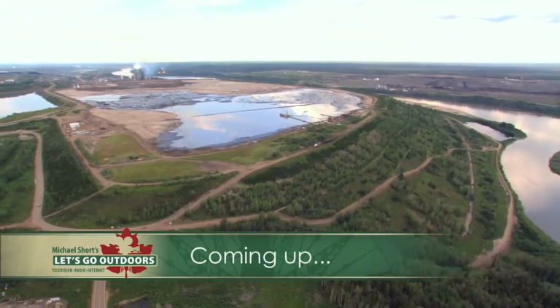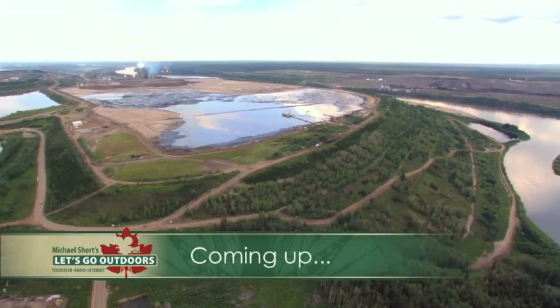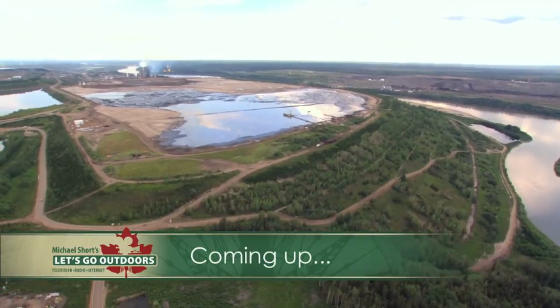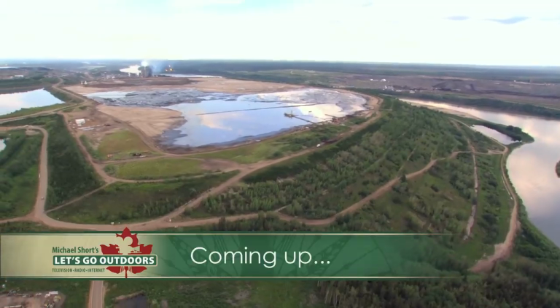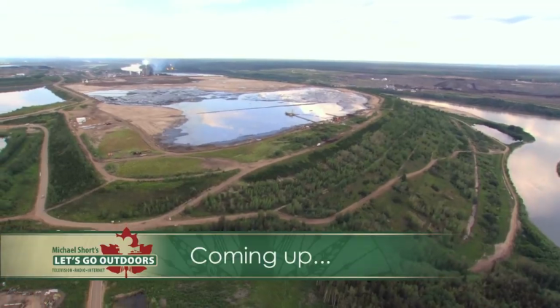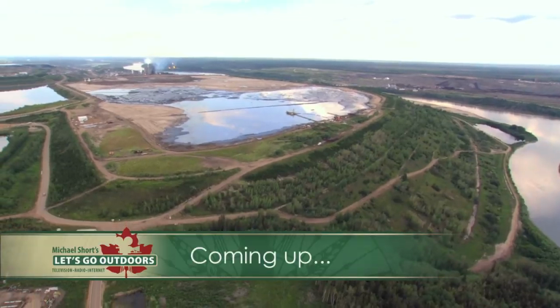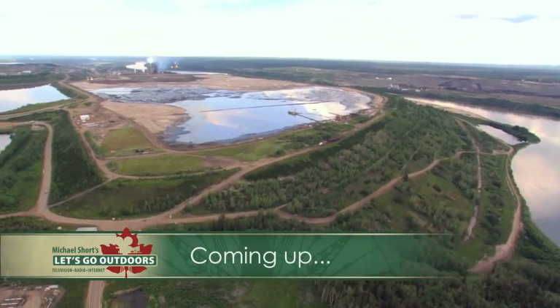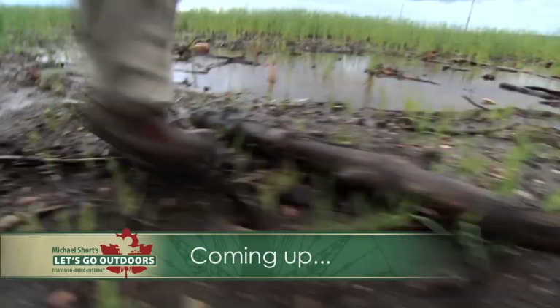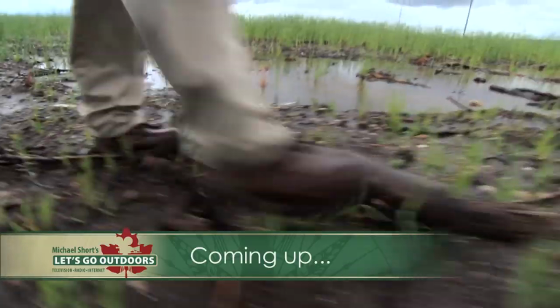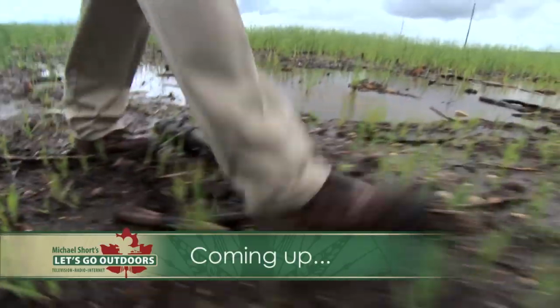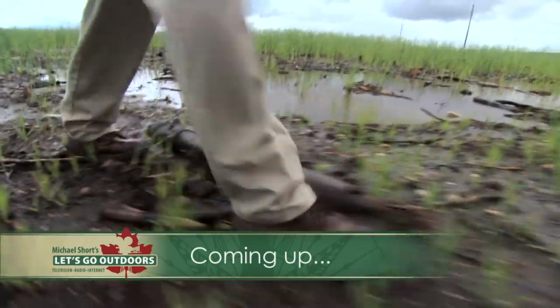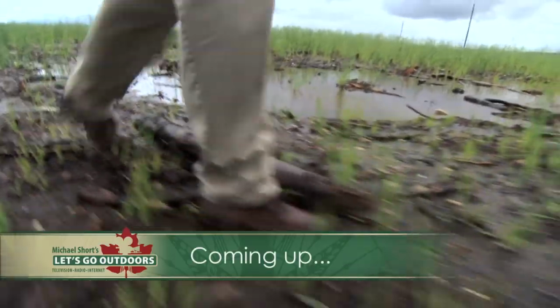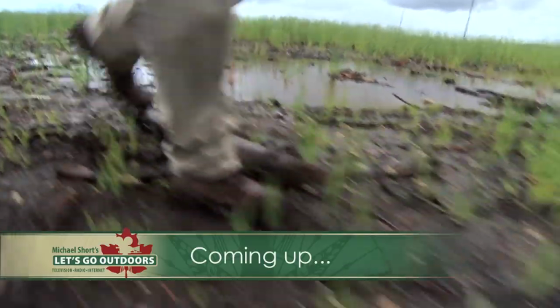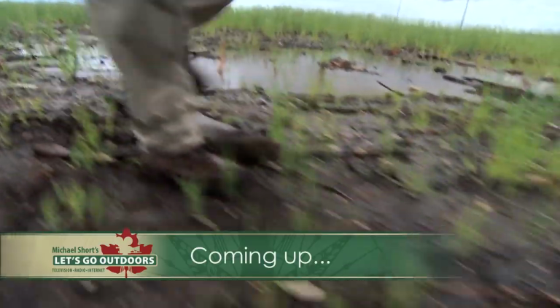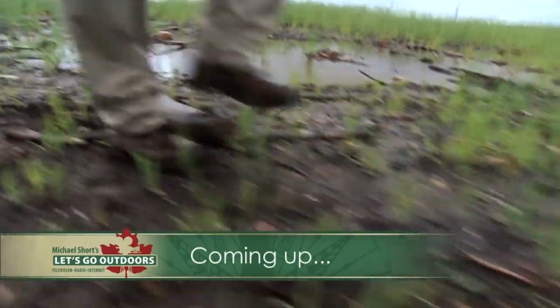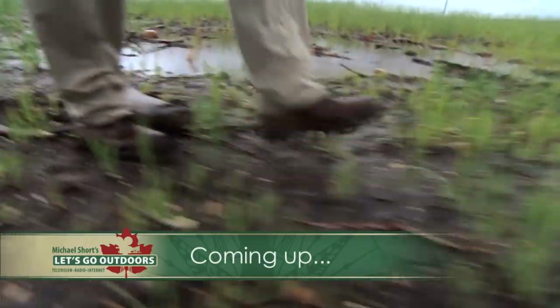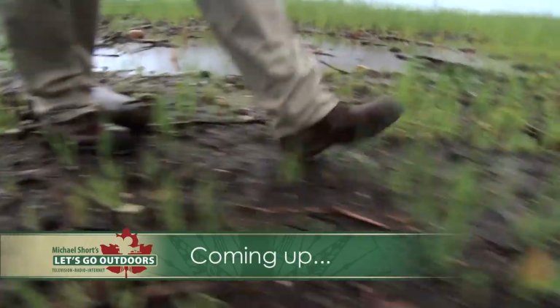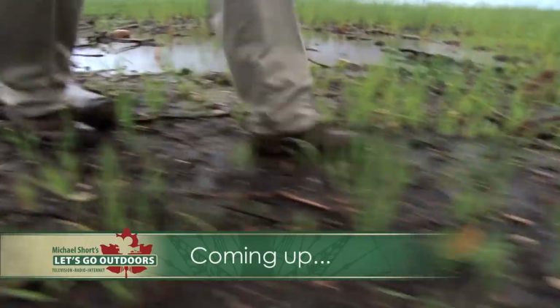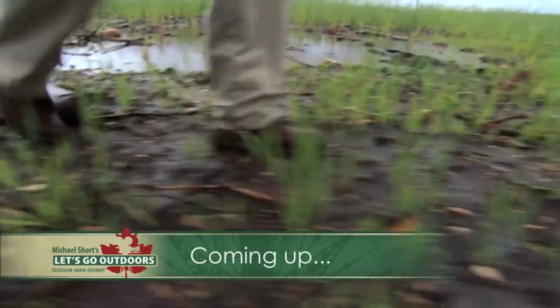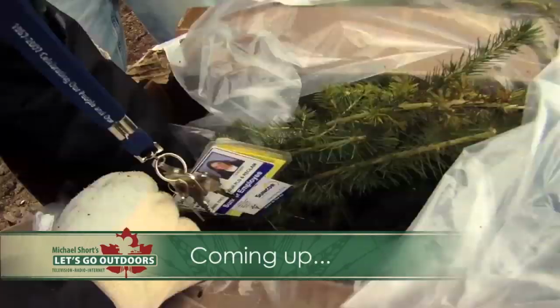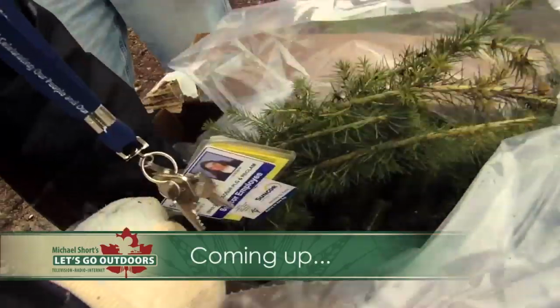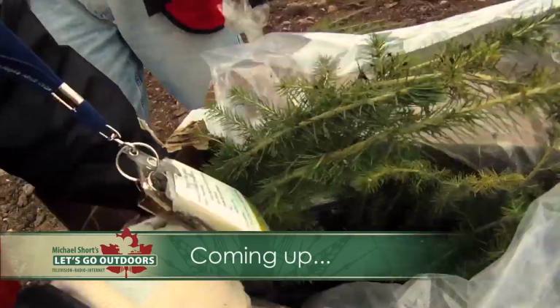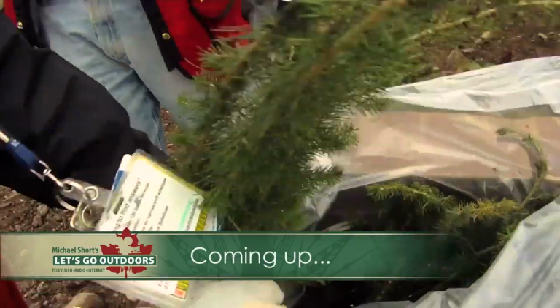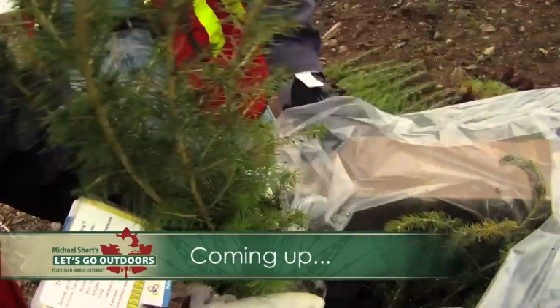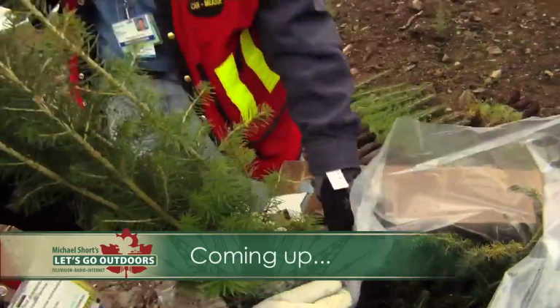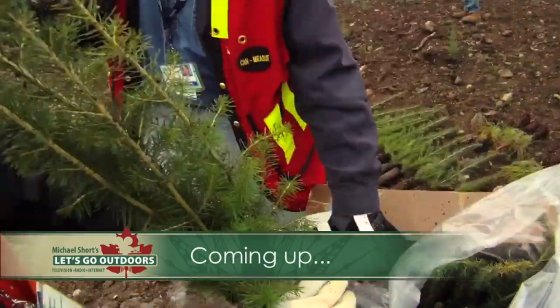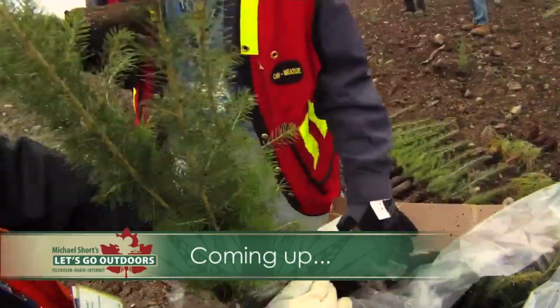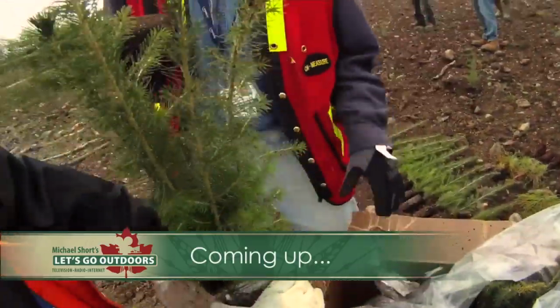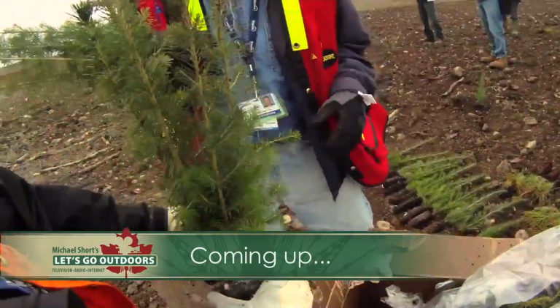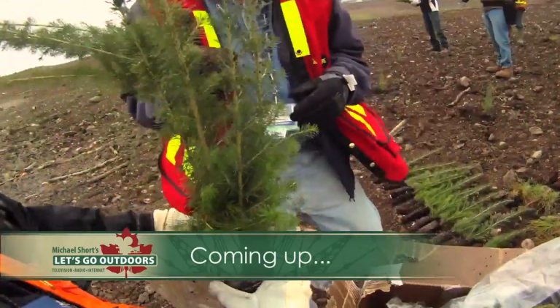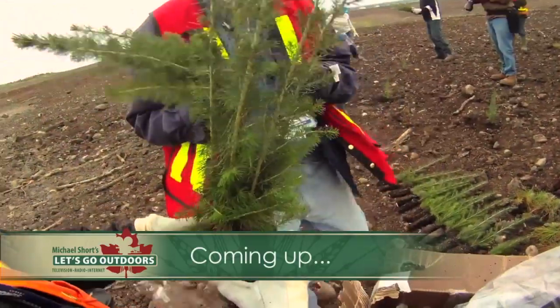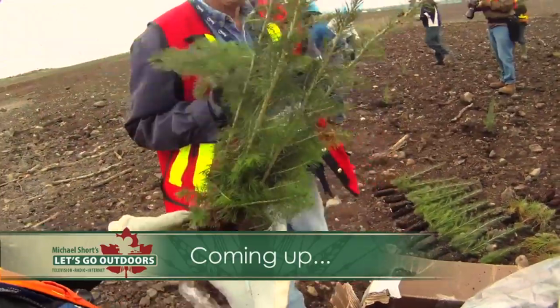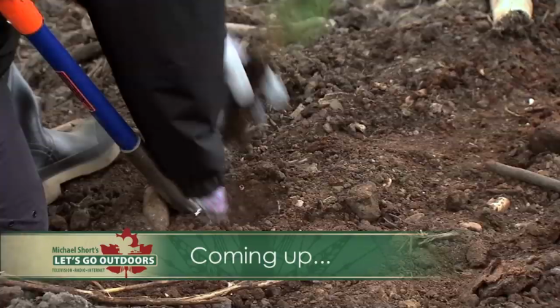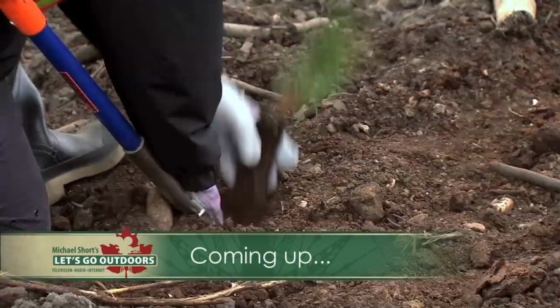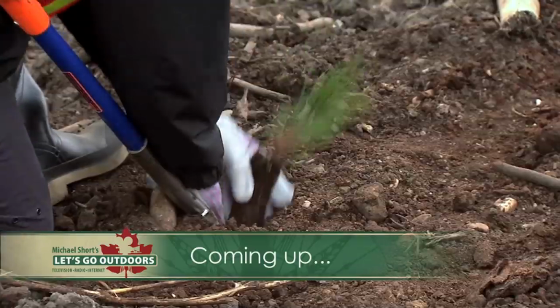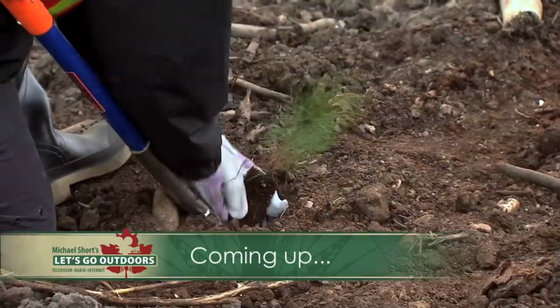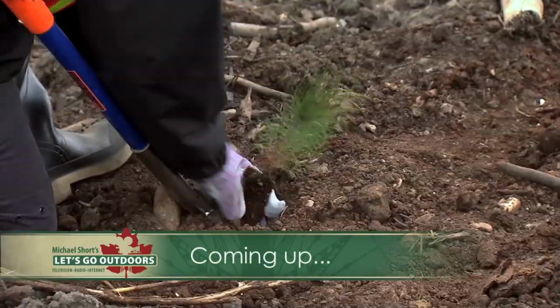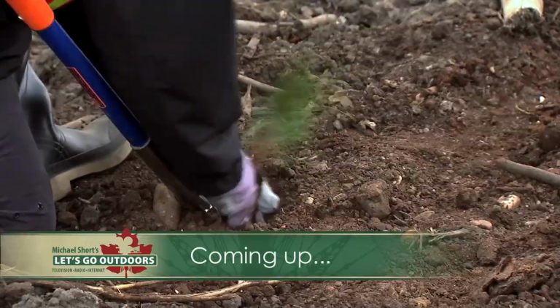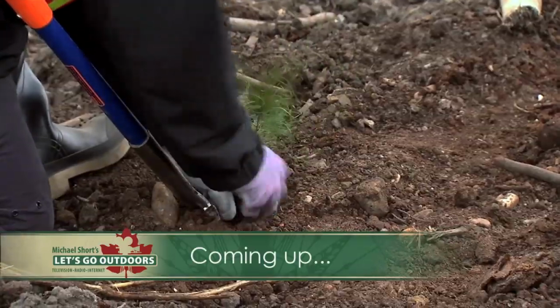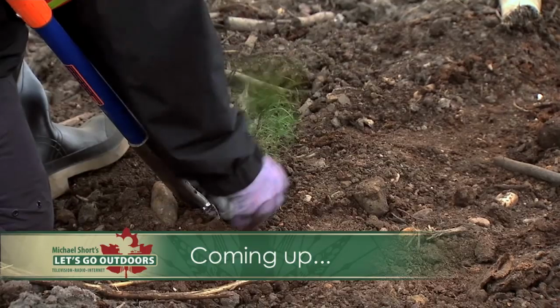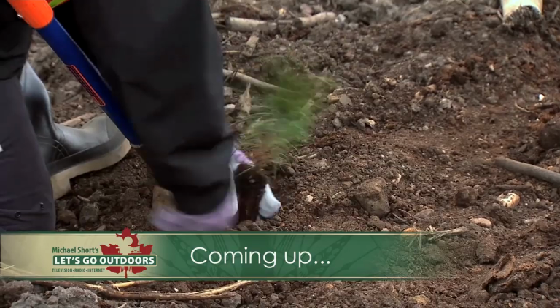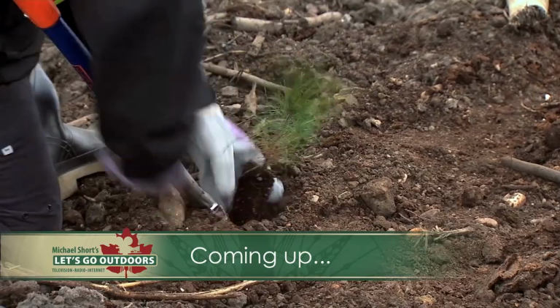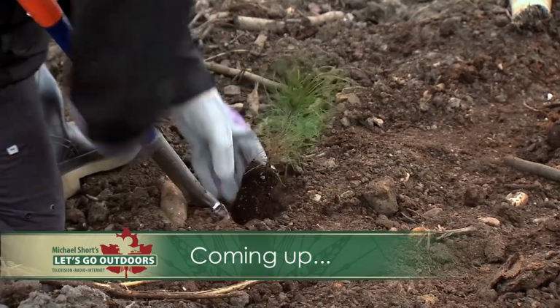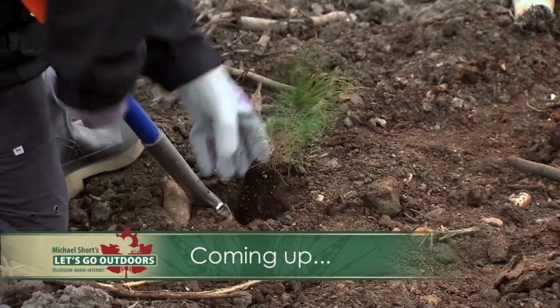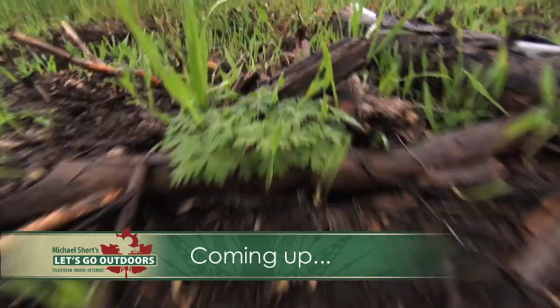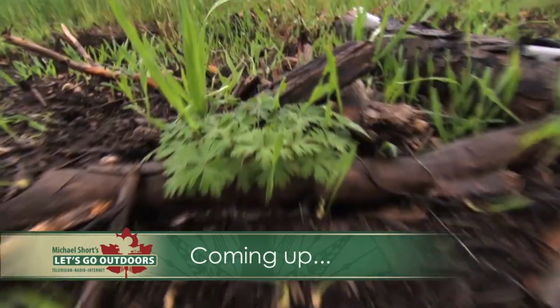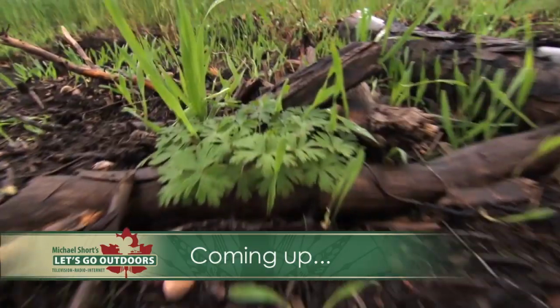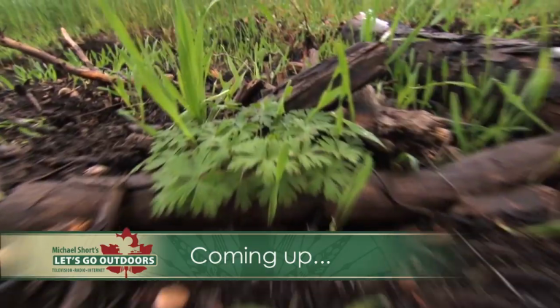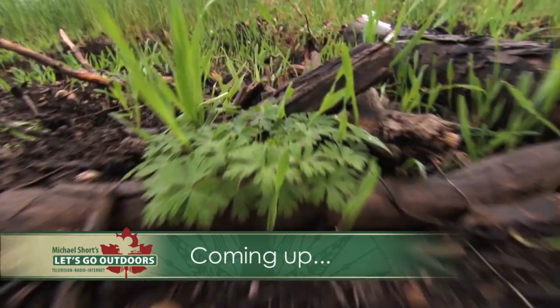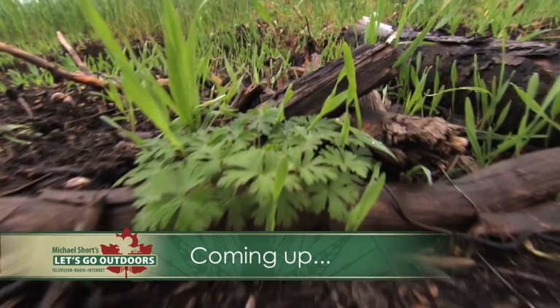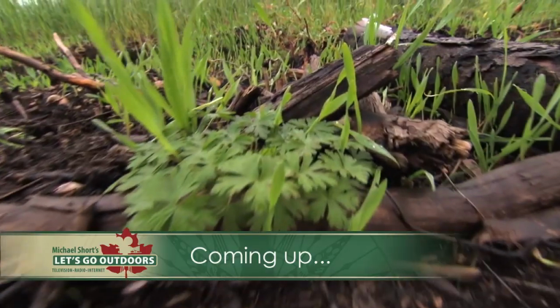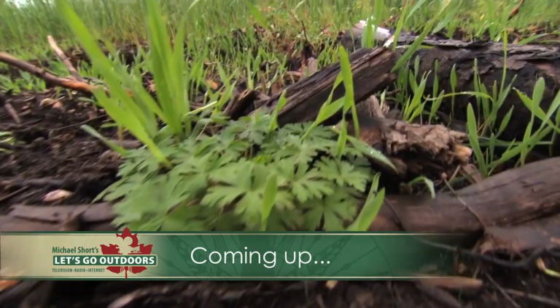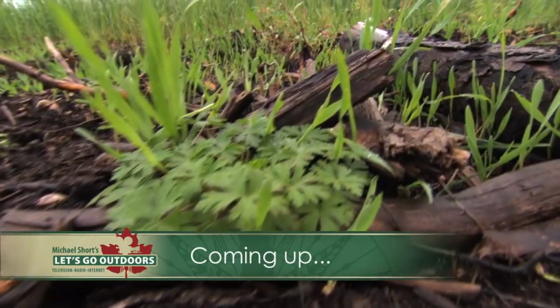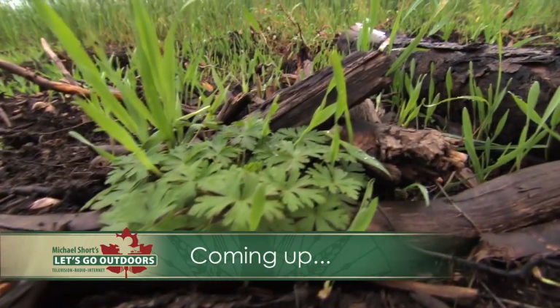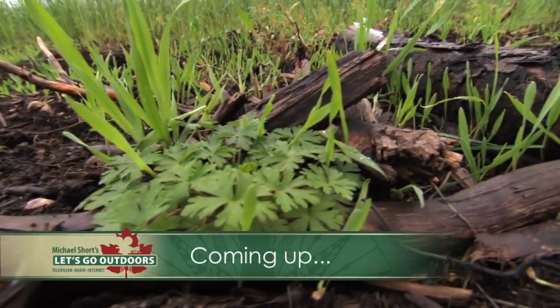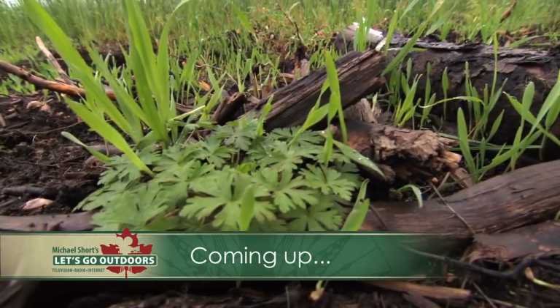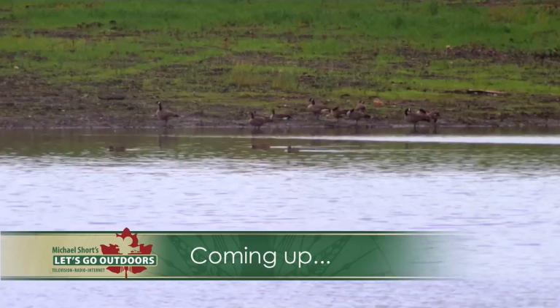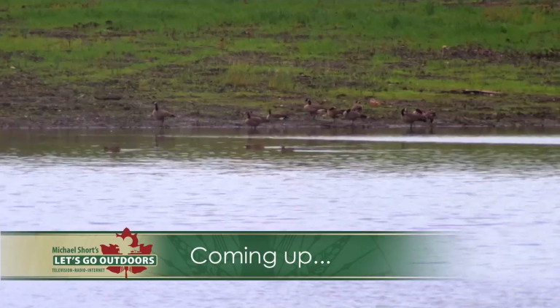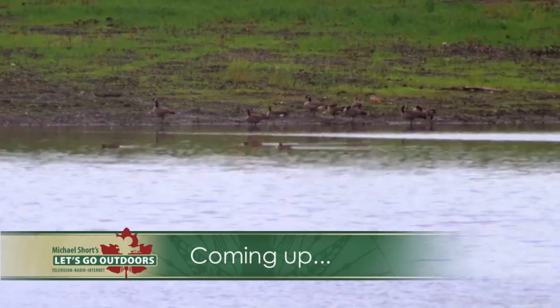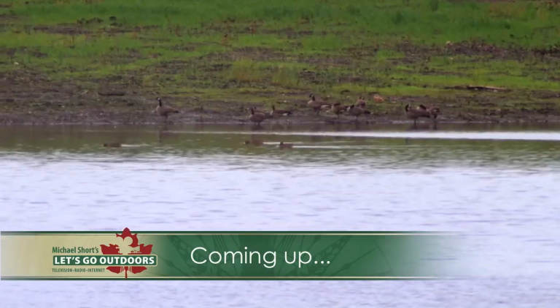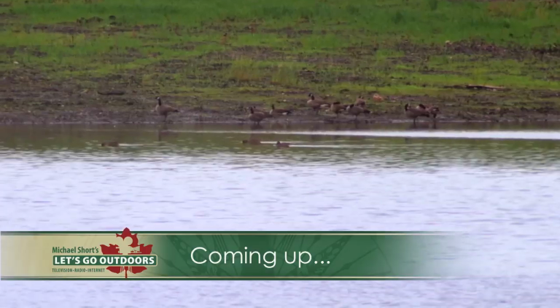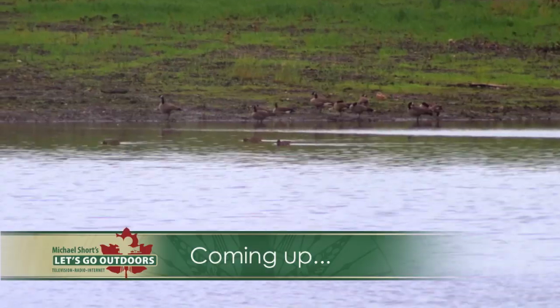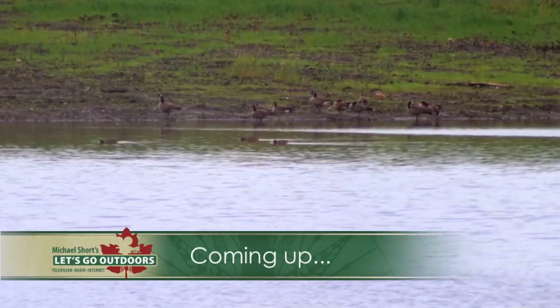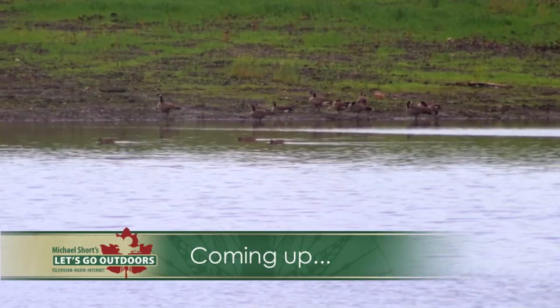Coming up, we will visit the first tailings pond to go through a transformation in the oil sands, which is now supporting plants and wildlife.